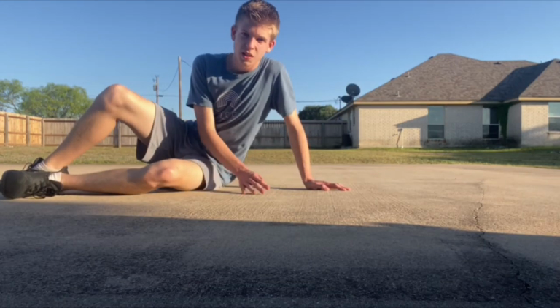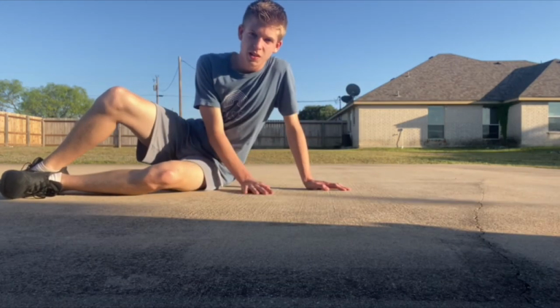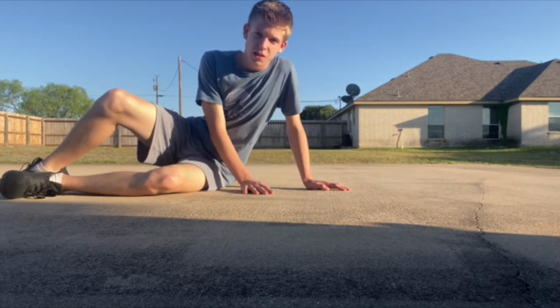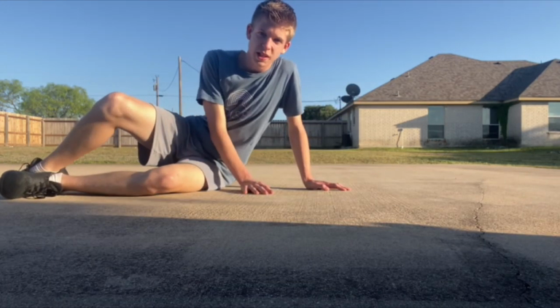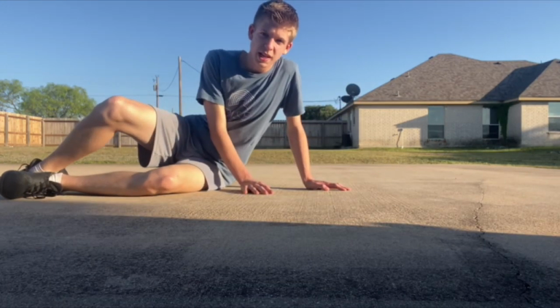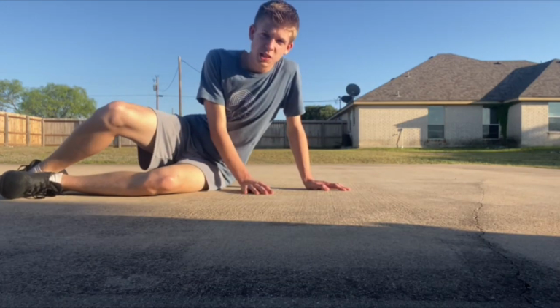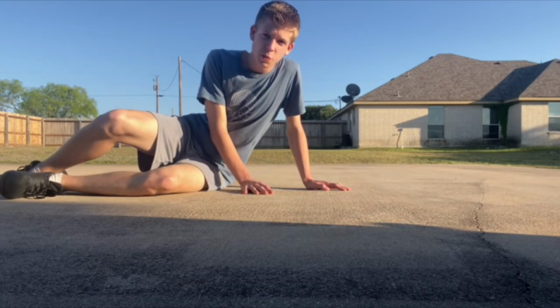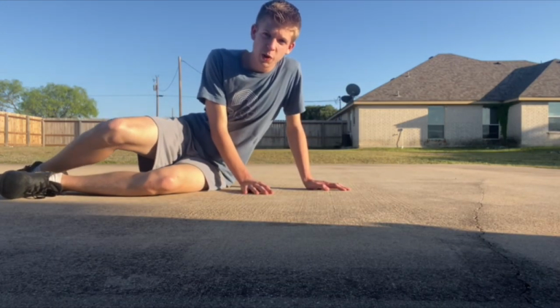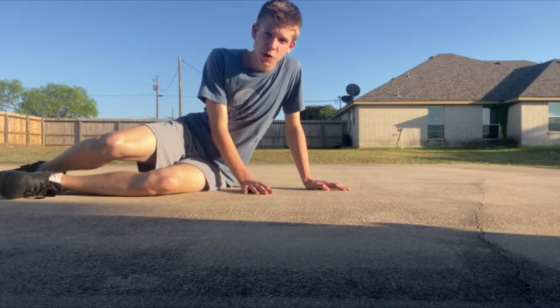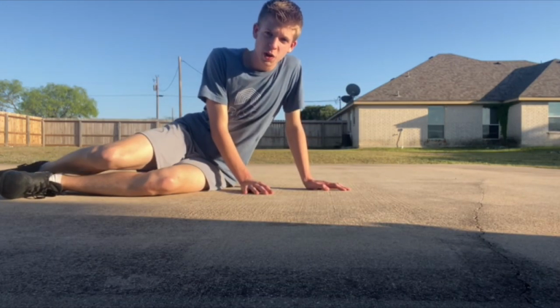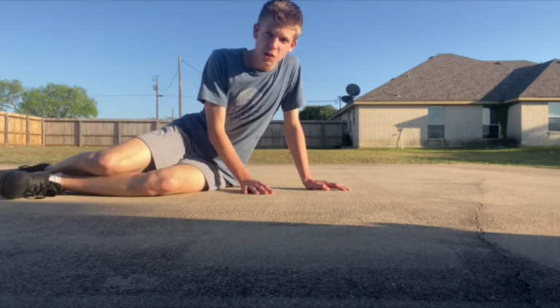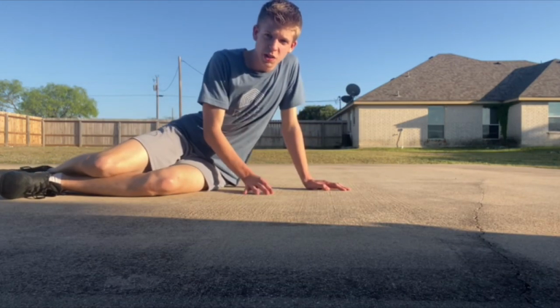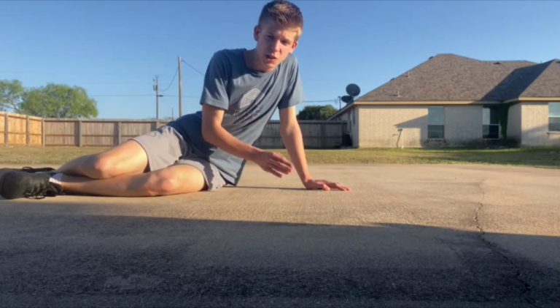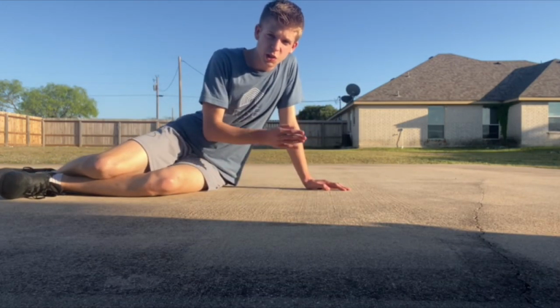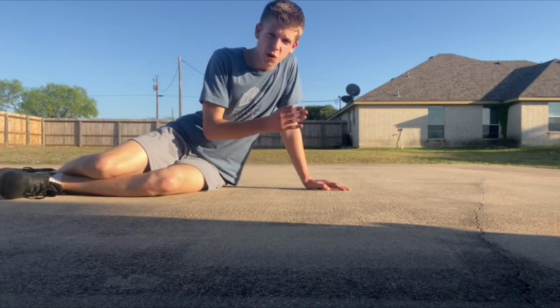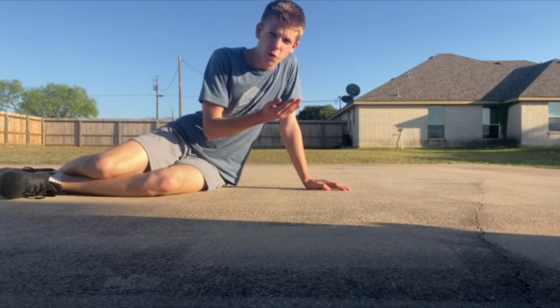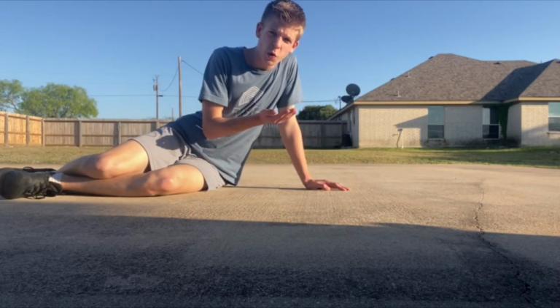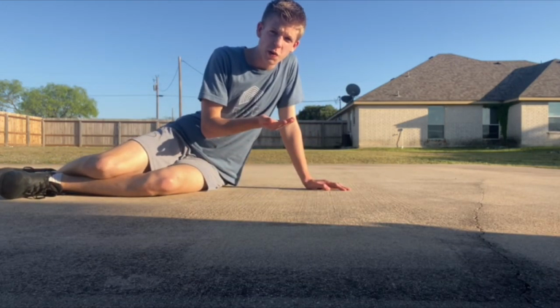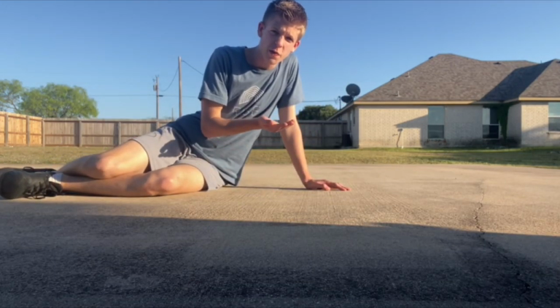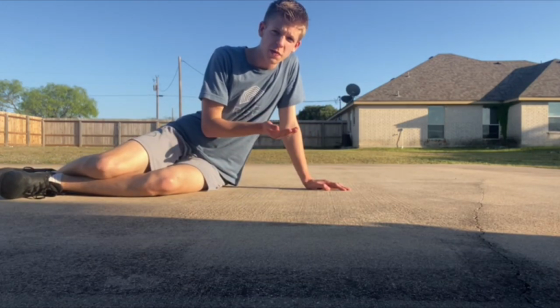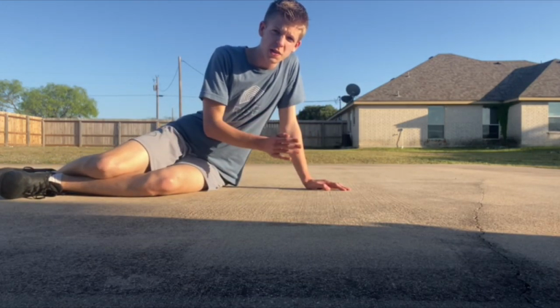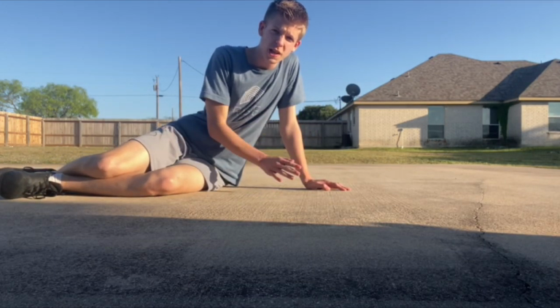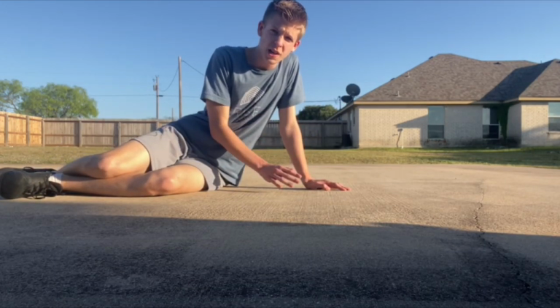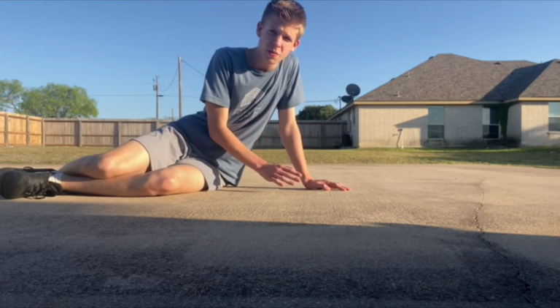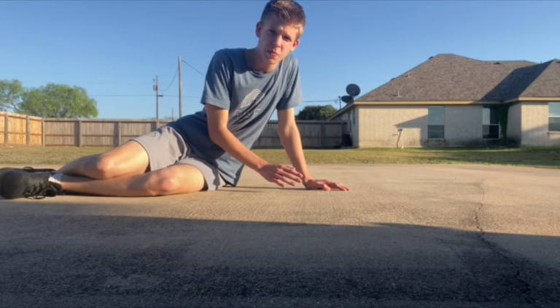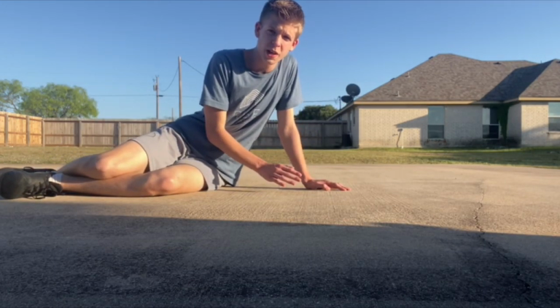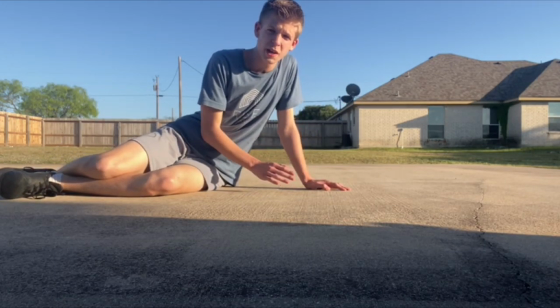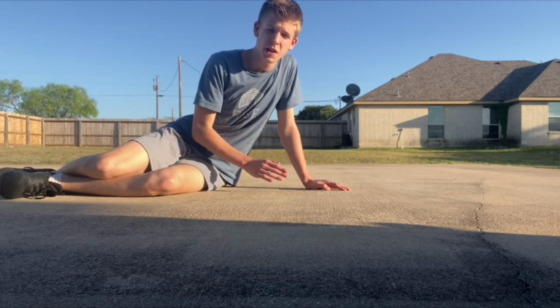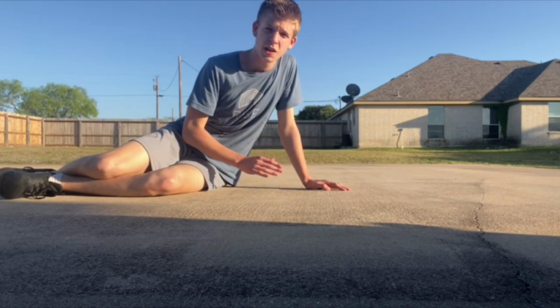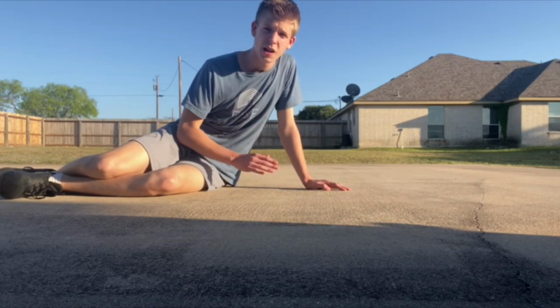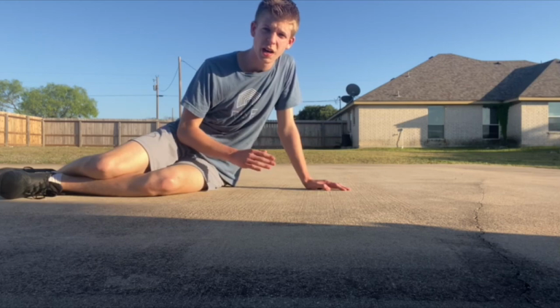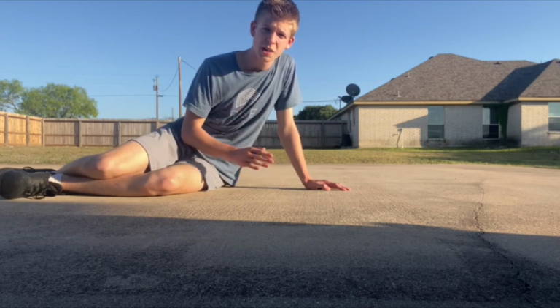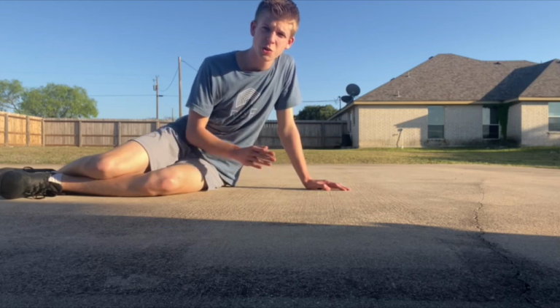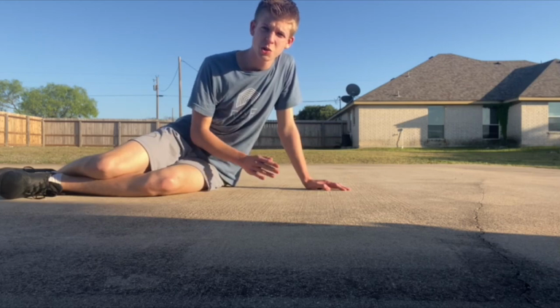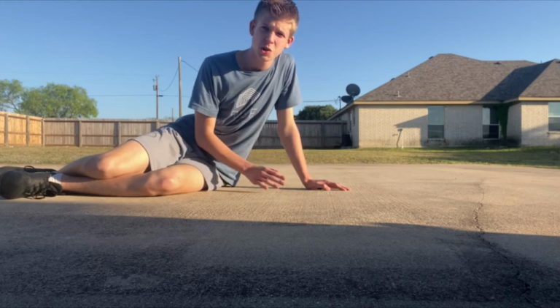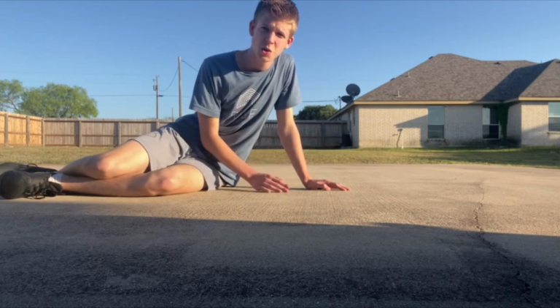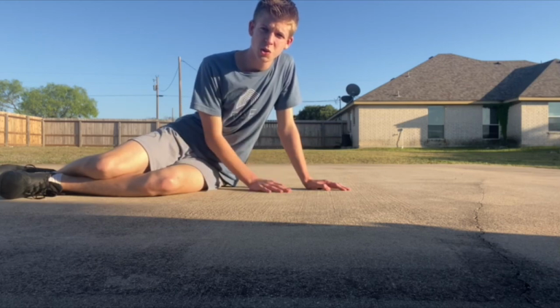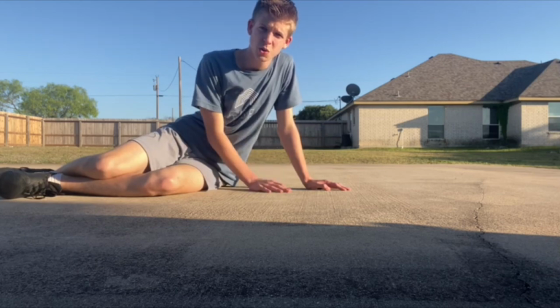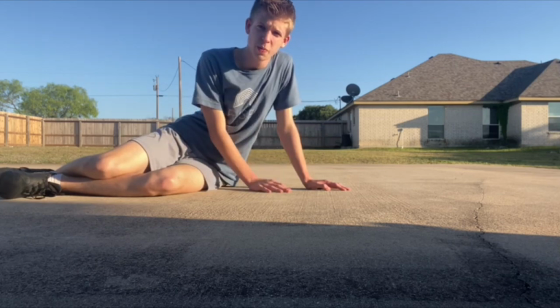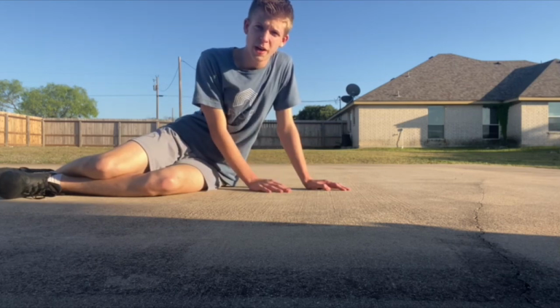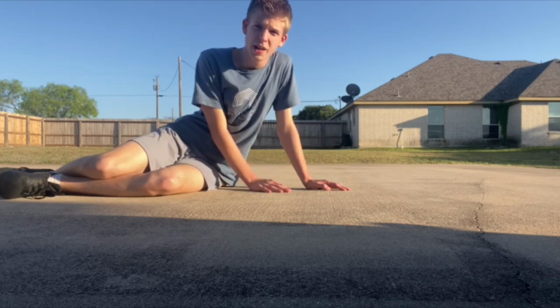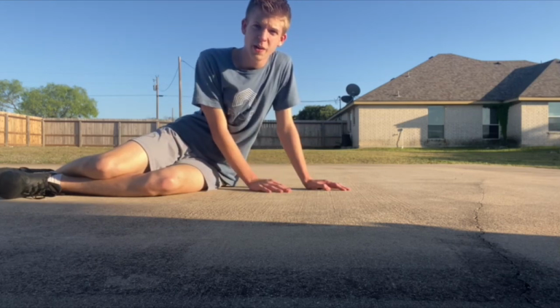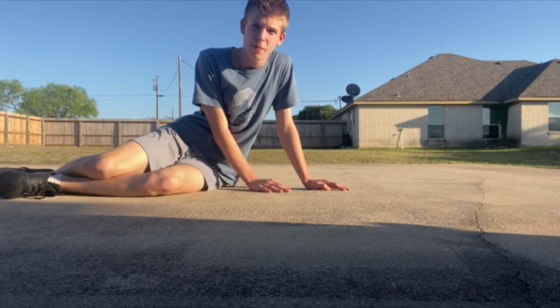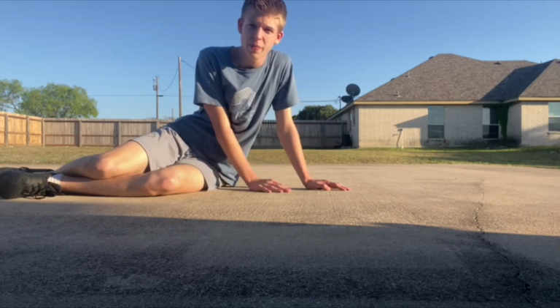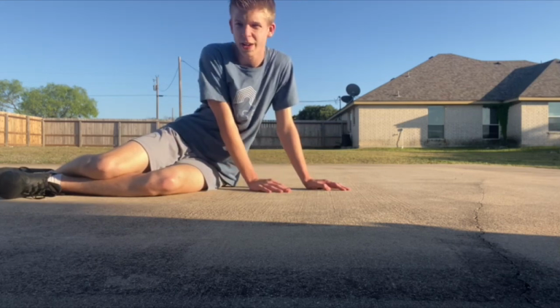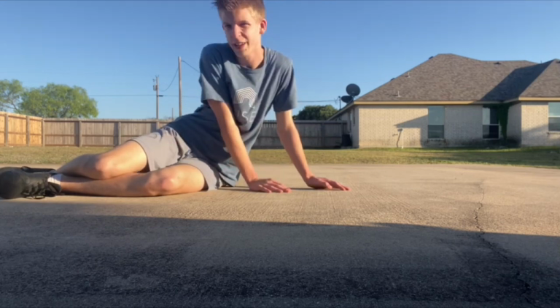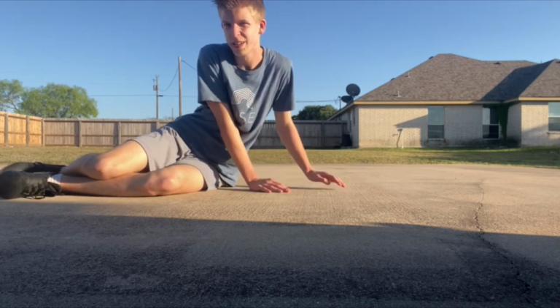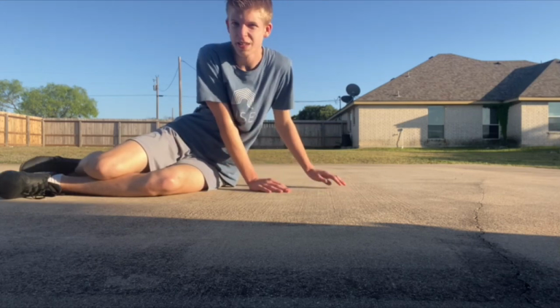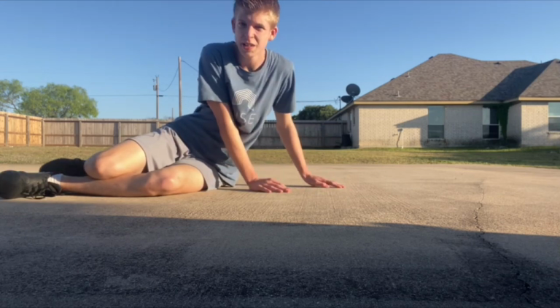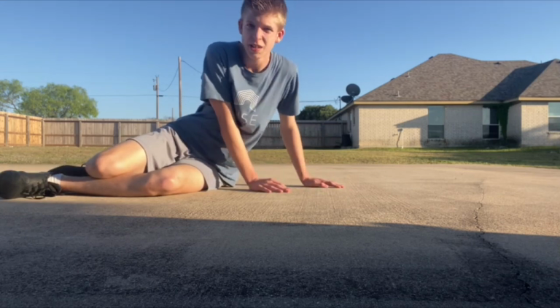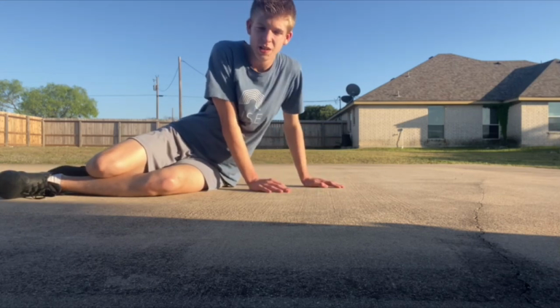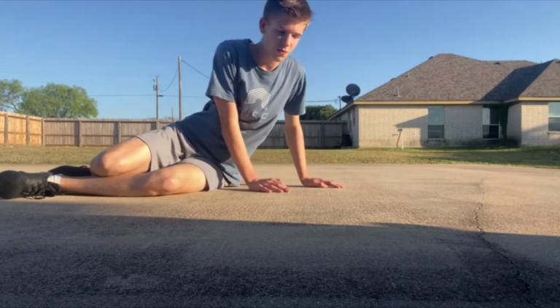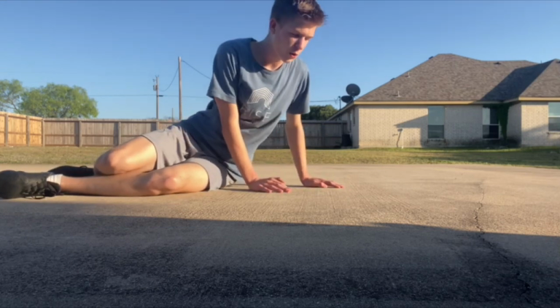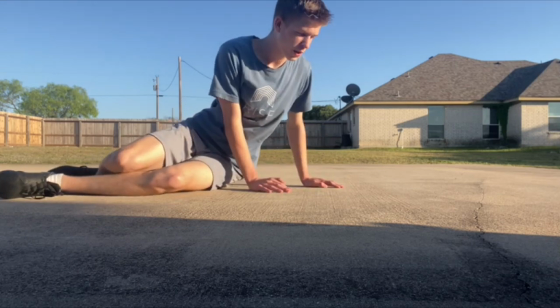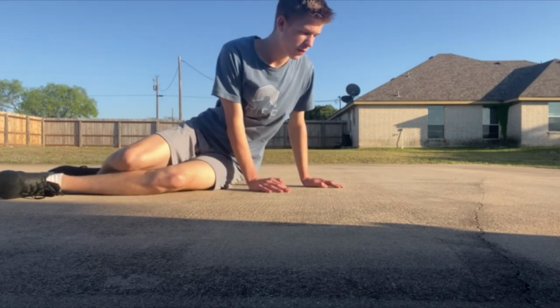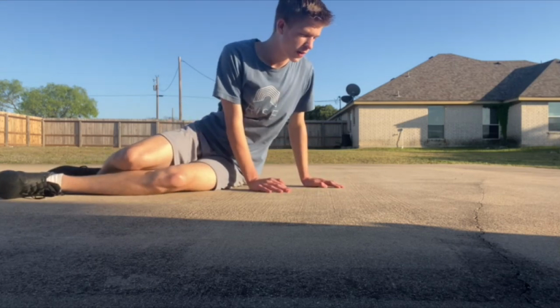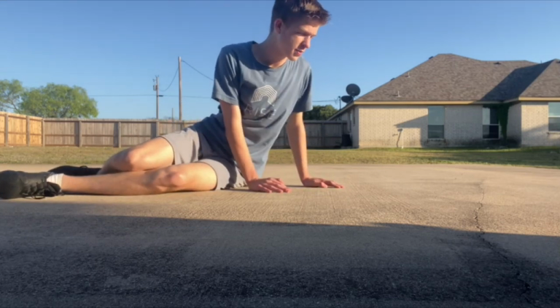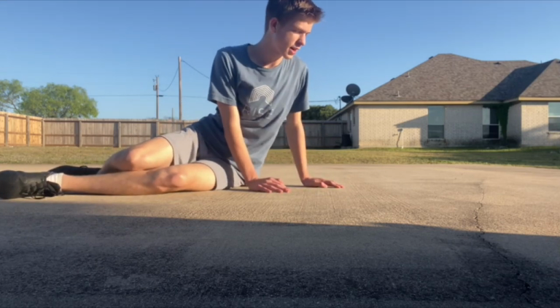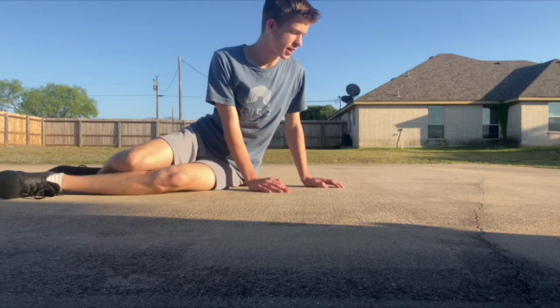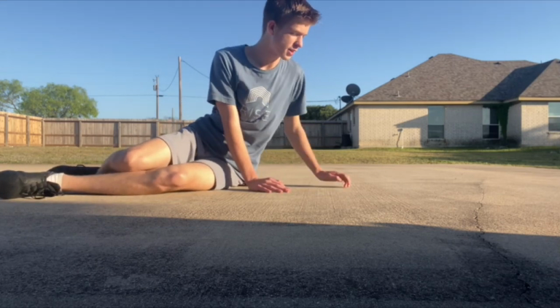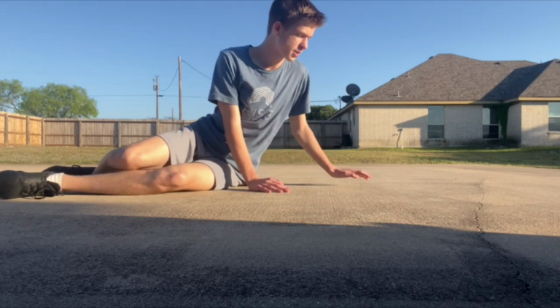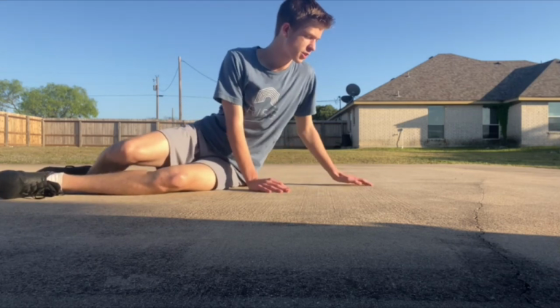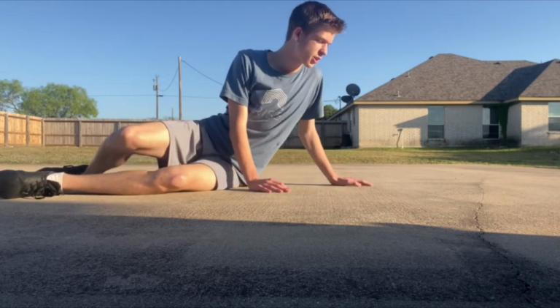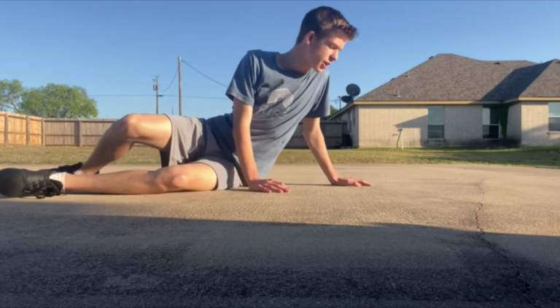Last but not least, a 45-second plank. I usually go to a minute, but 45 seconds is good.